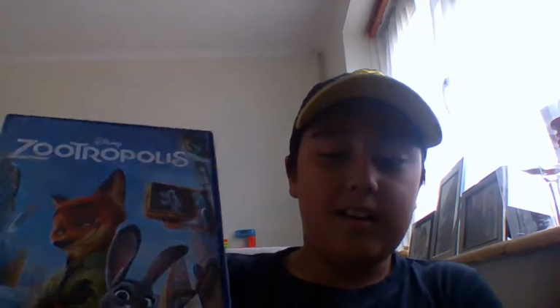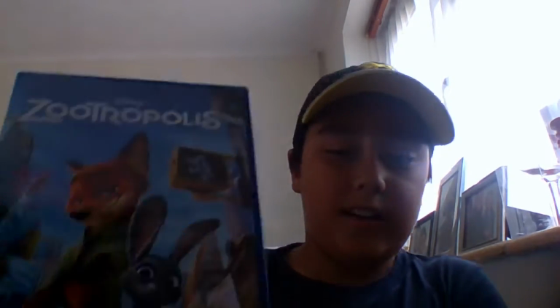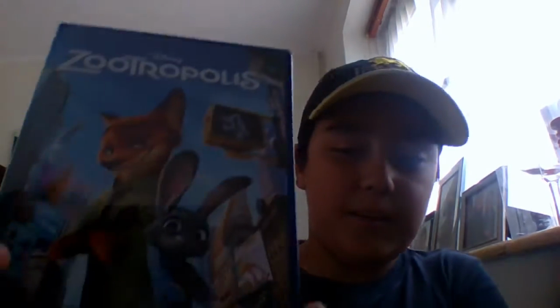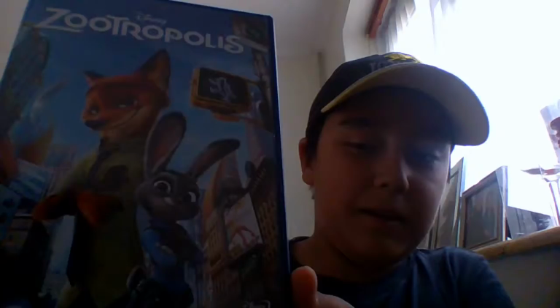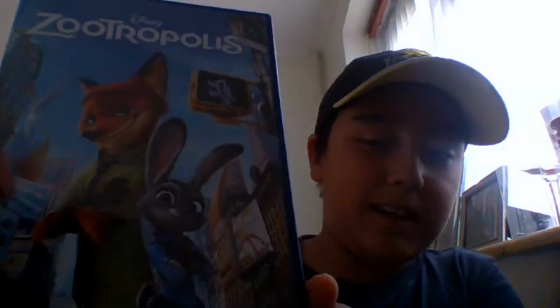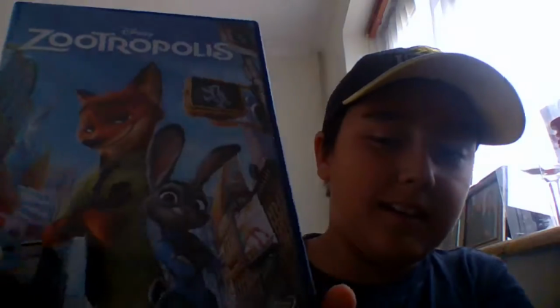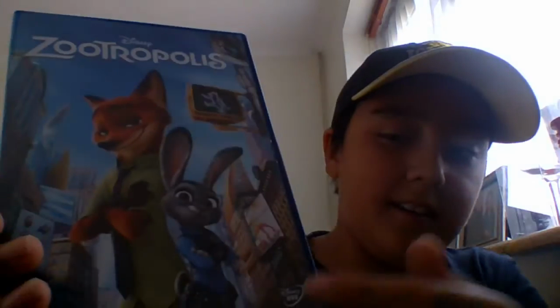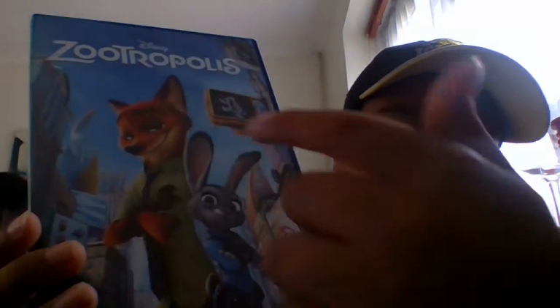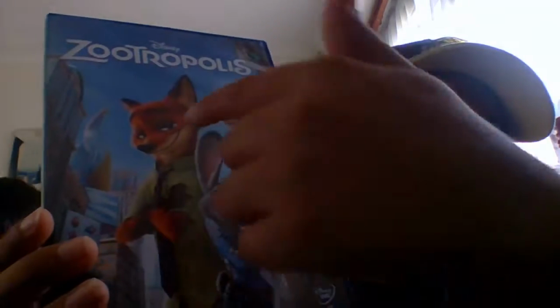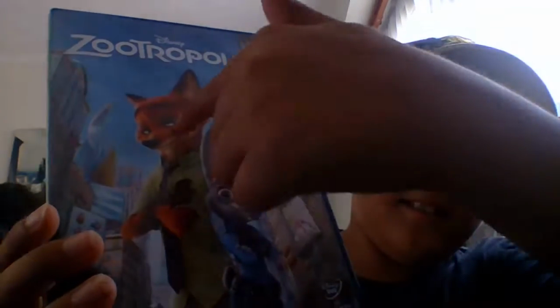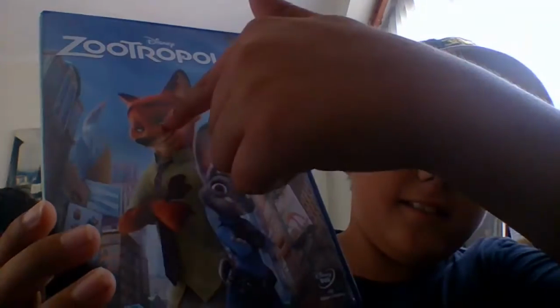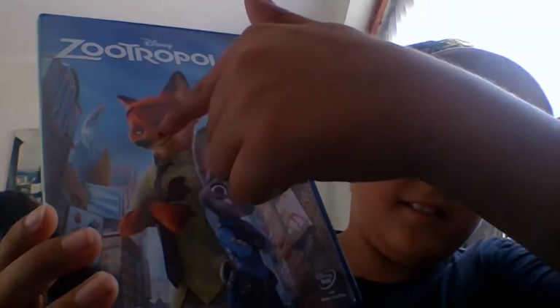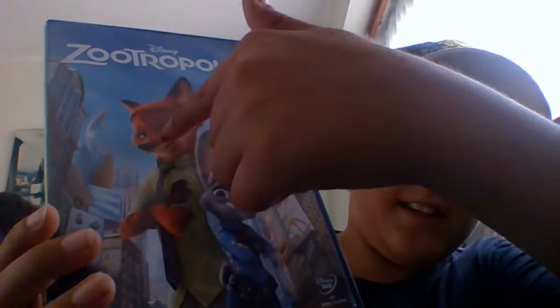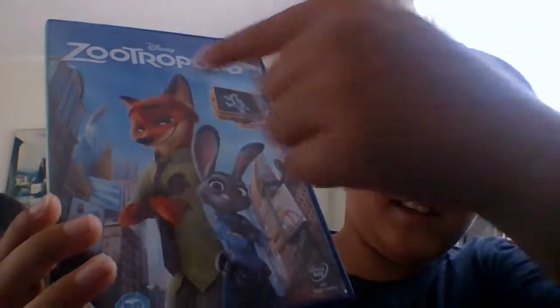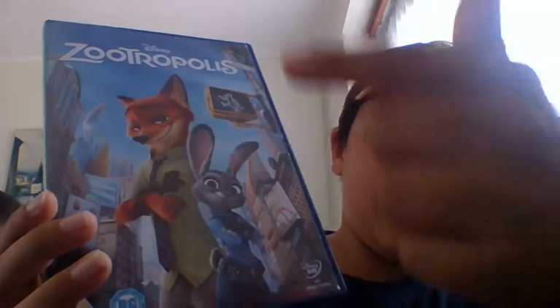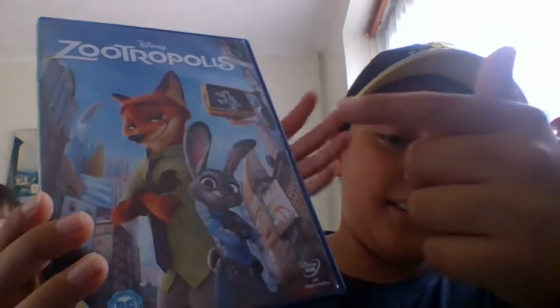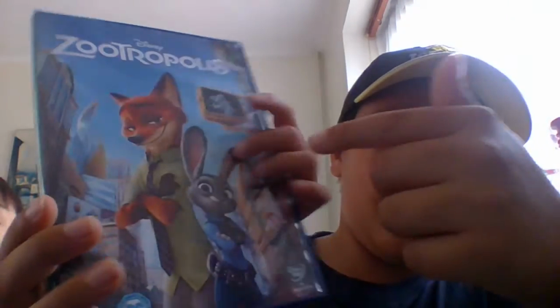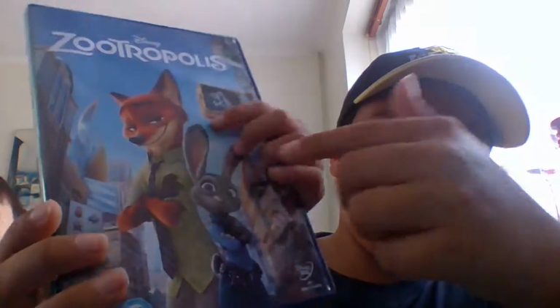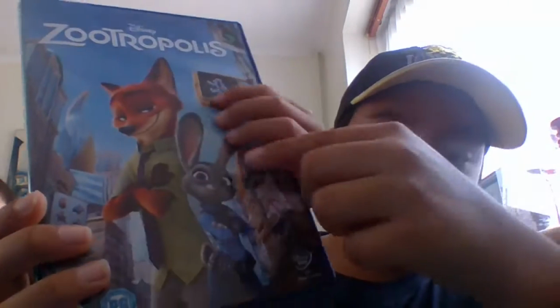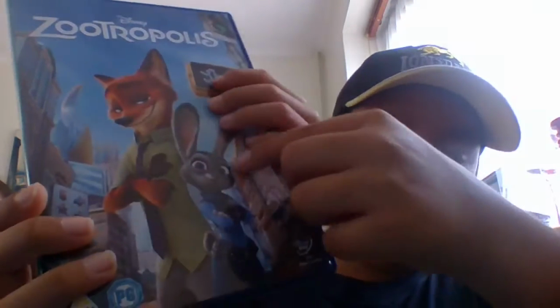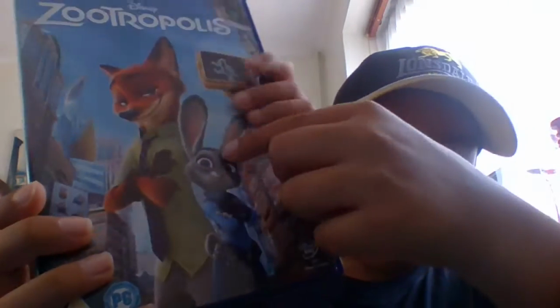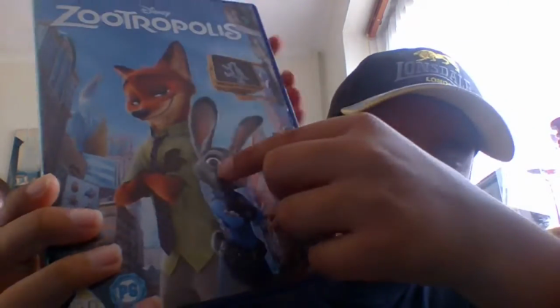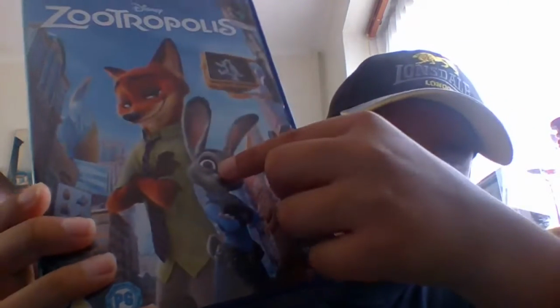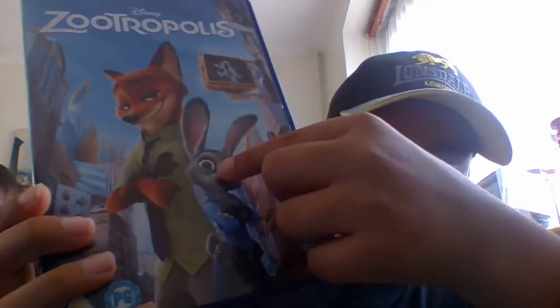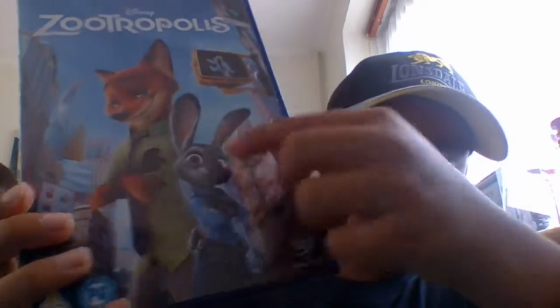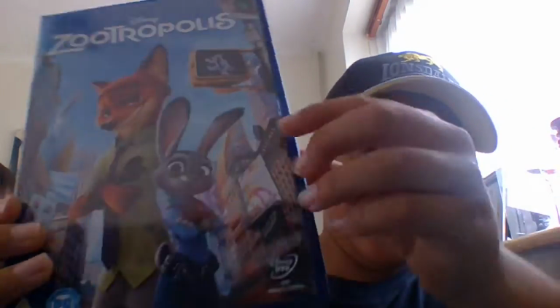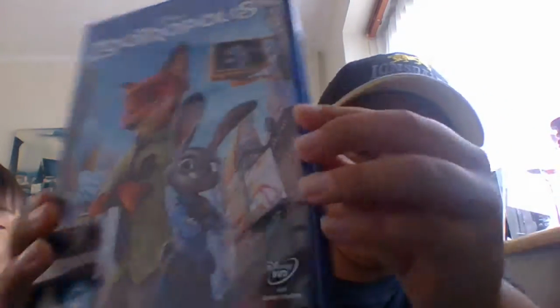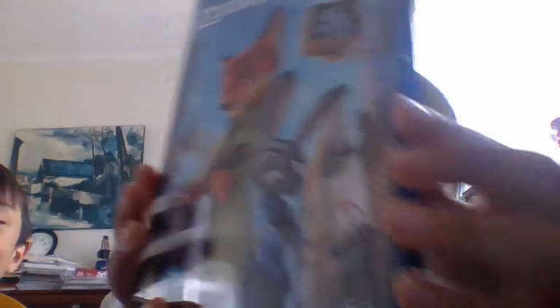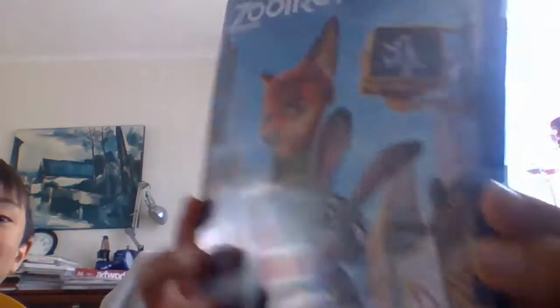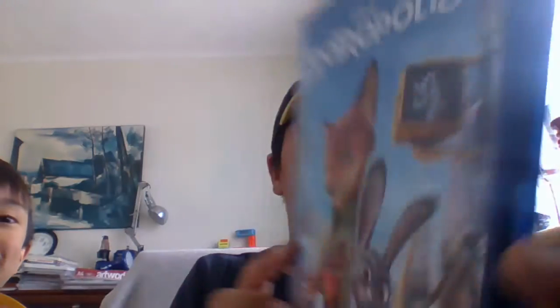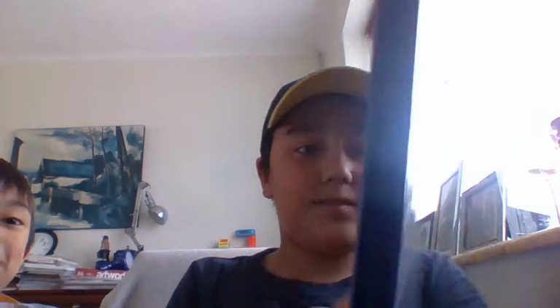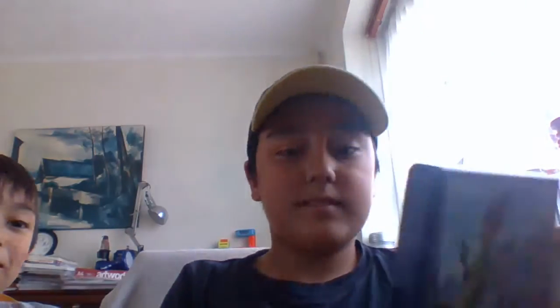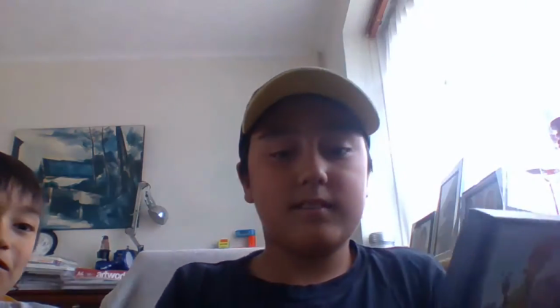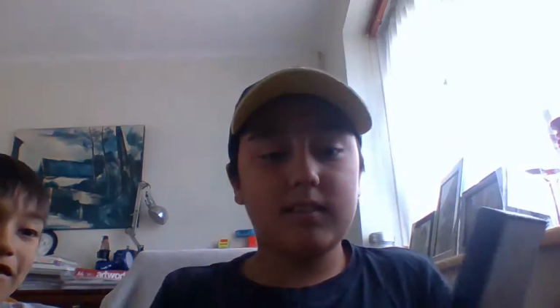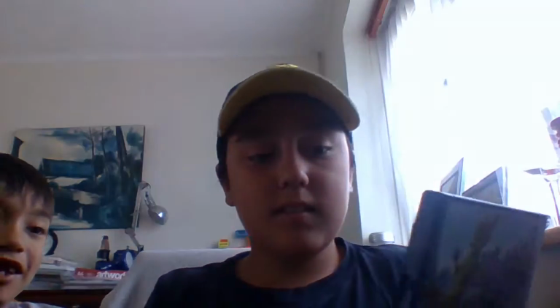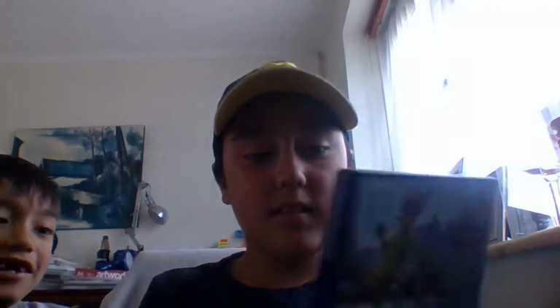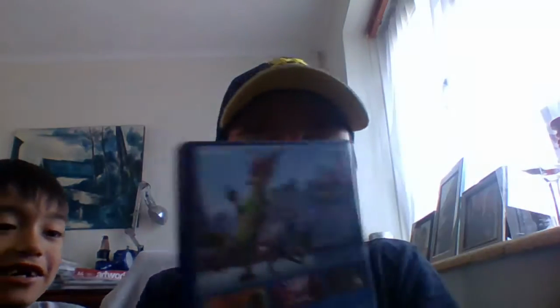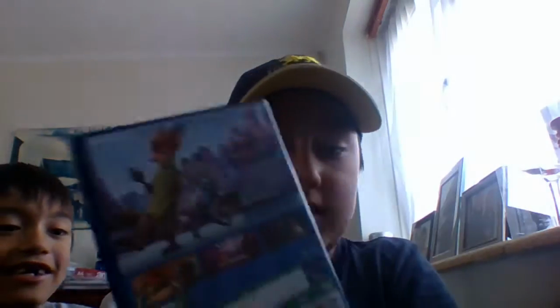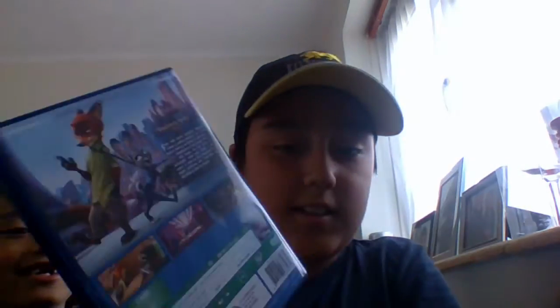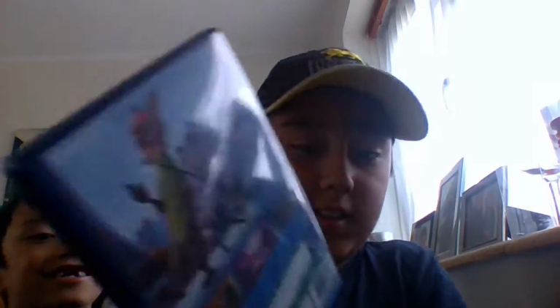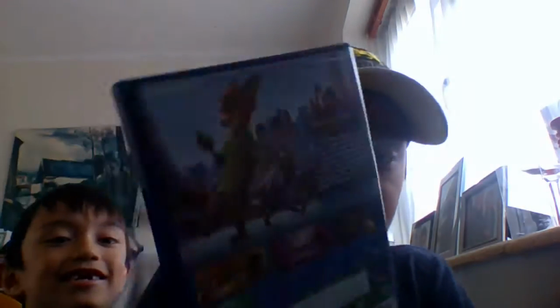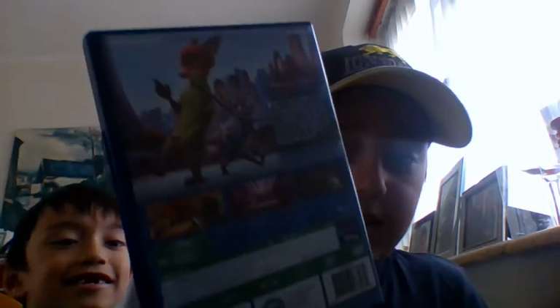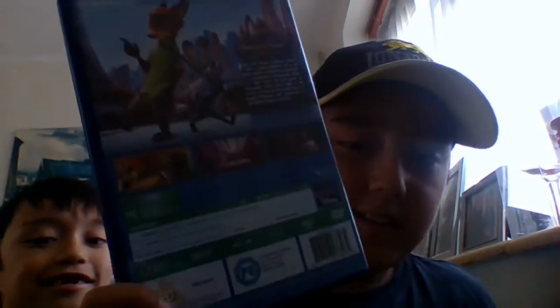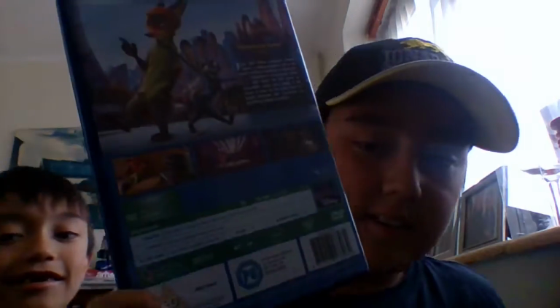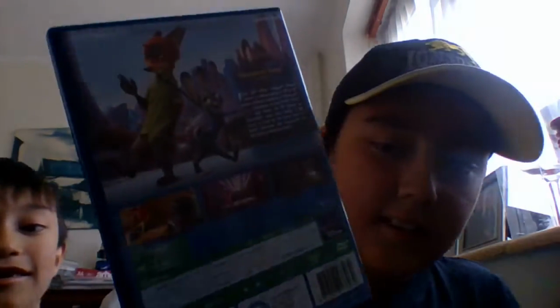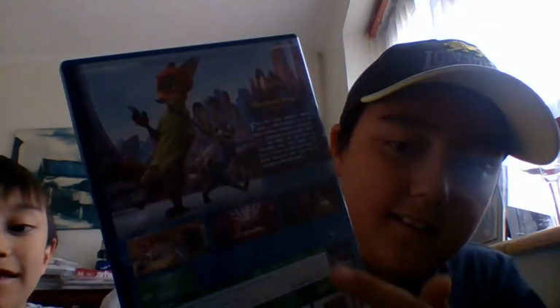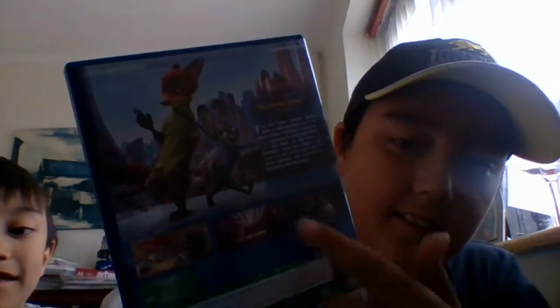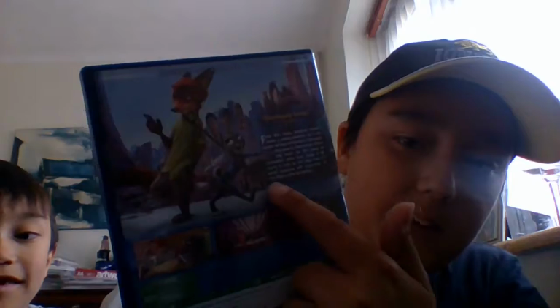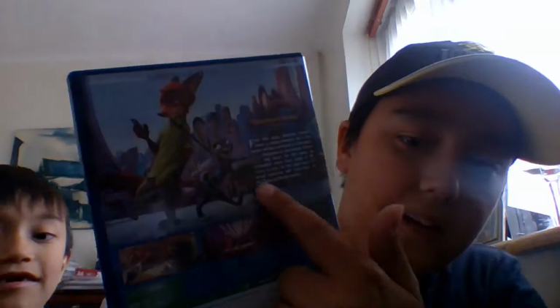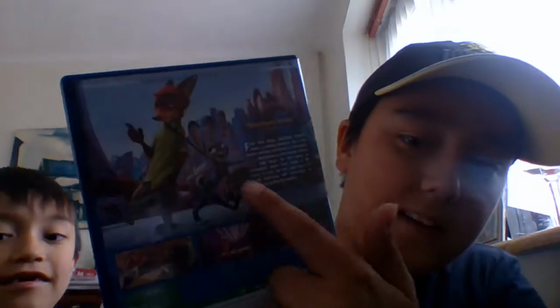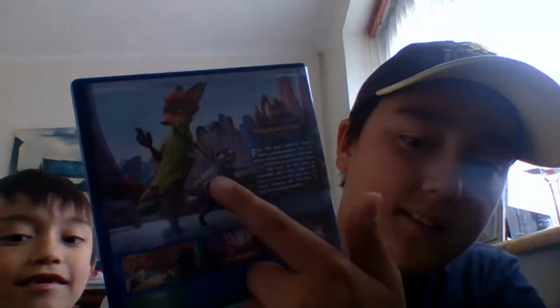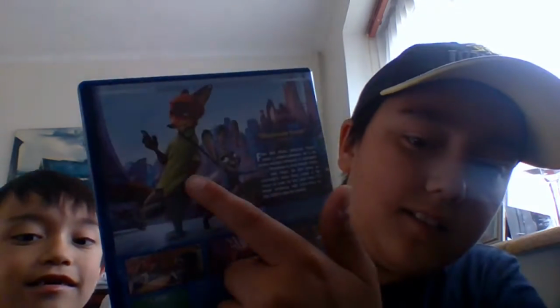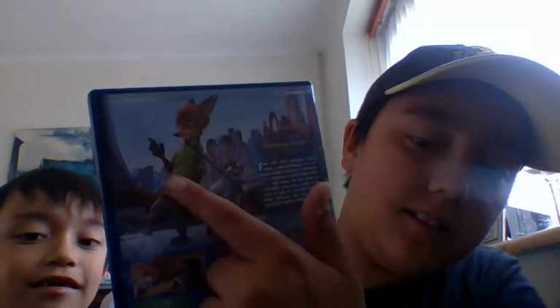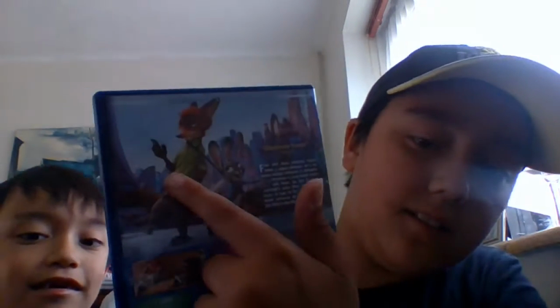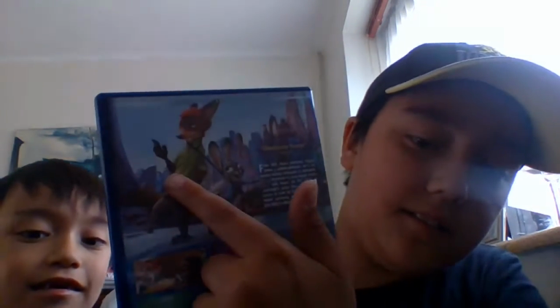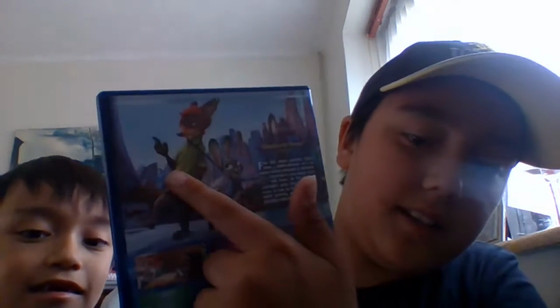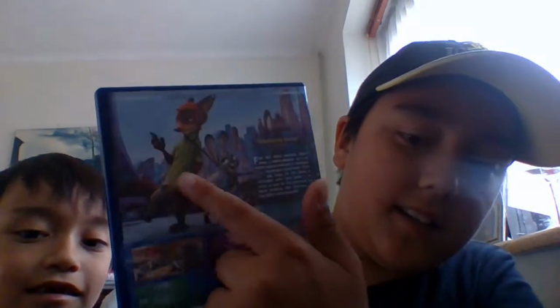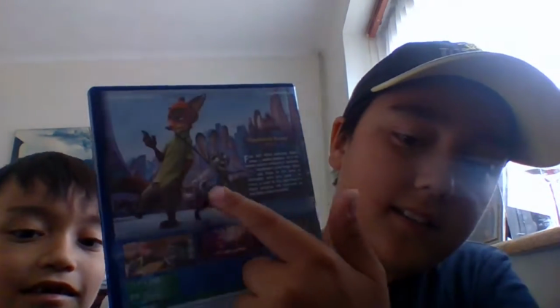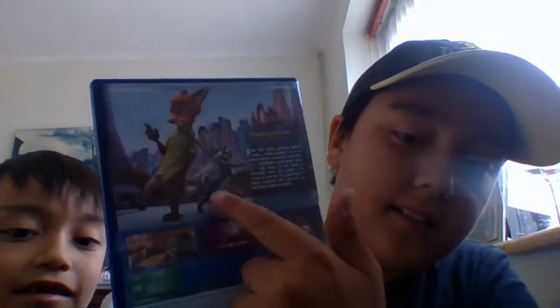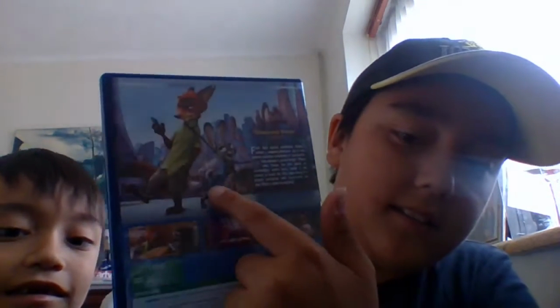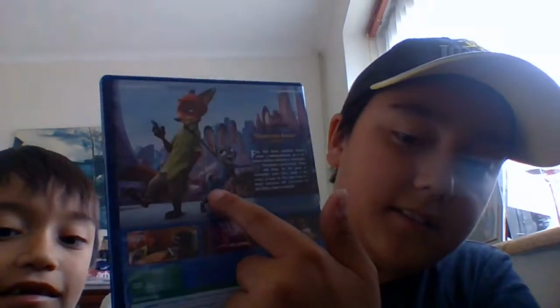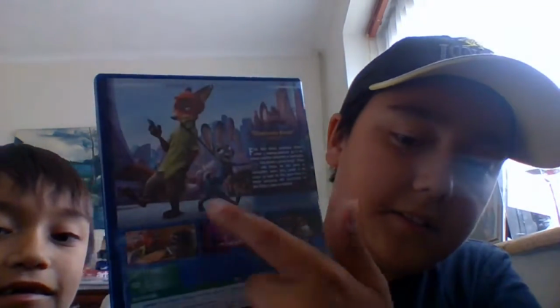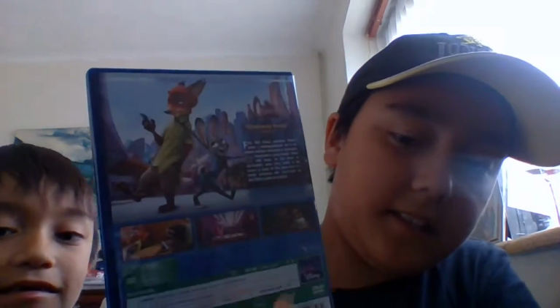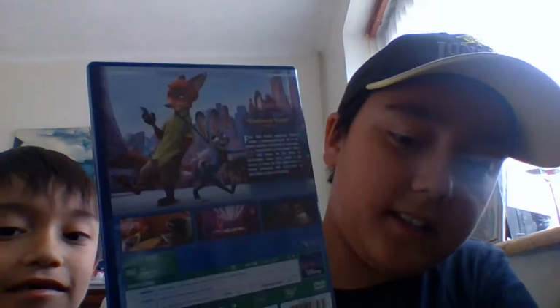You may know Nick and Judy. Yes, they're awesome. And look, they're at the back as well. Judy.